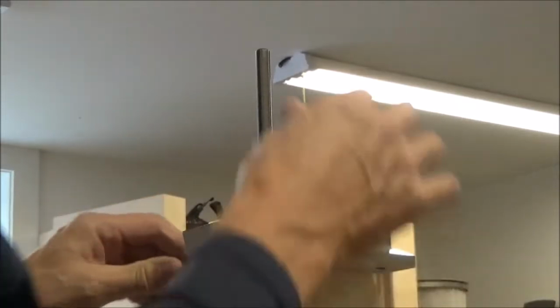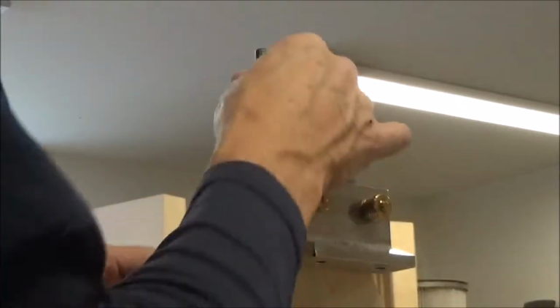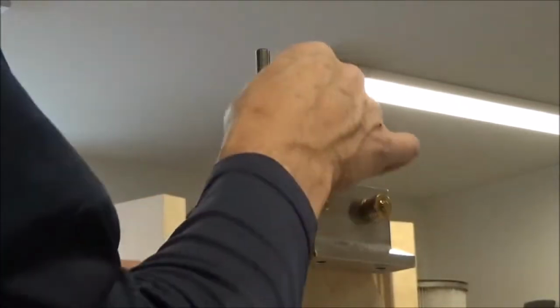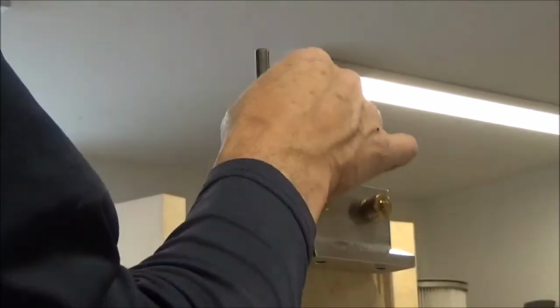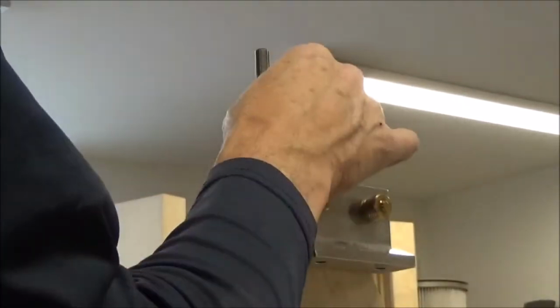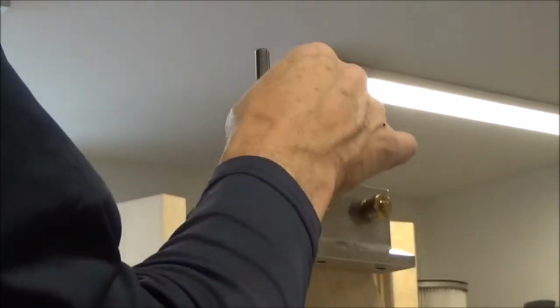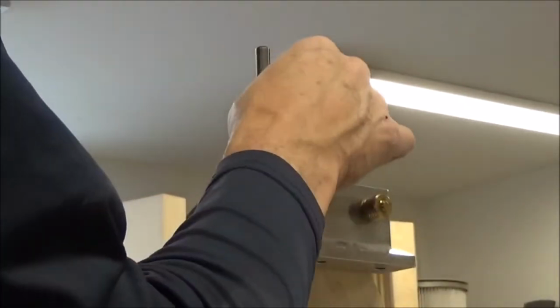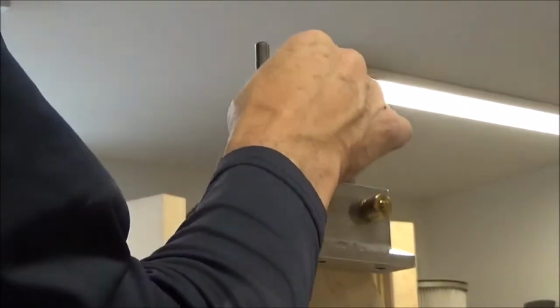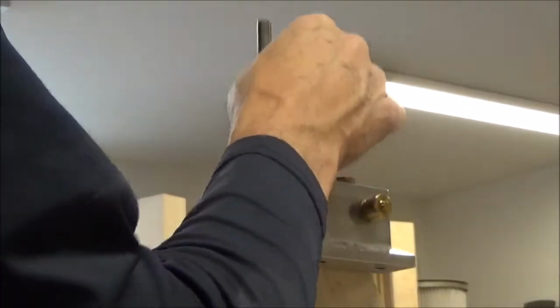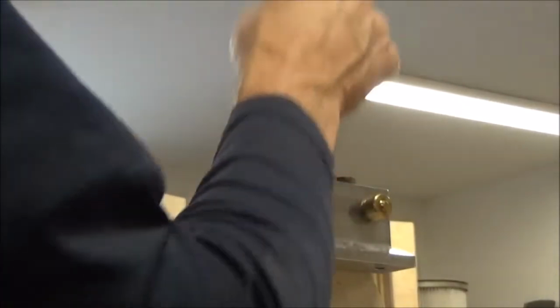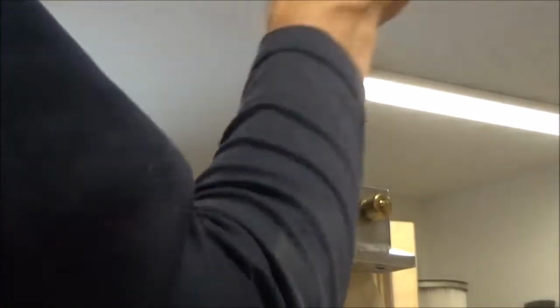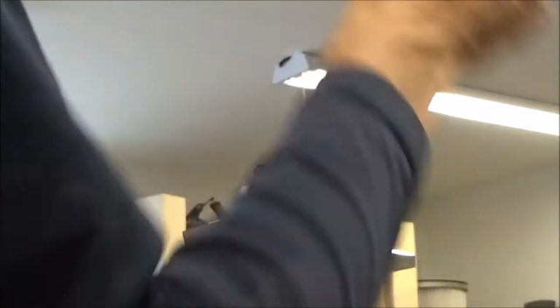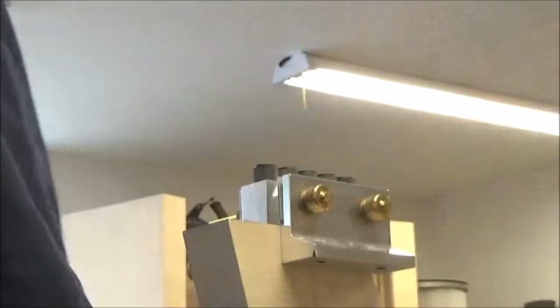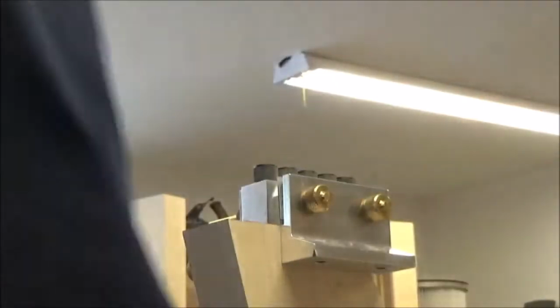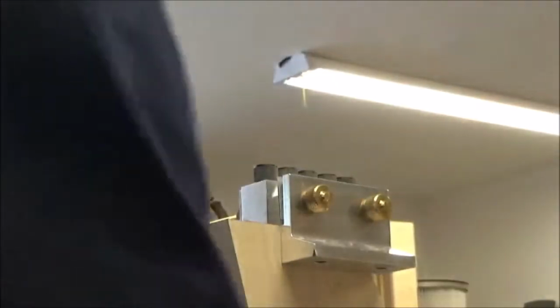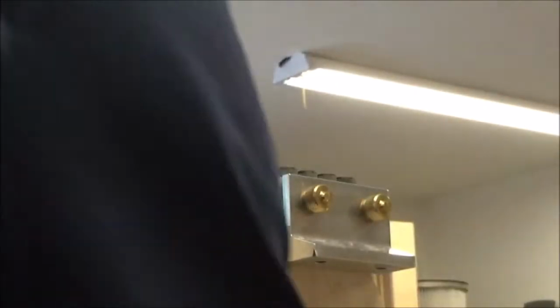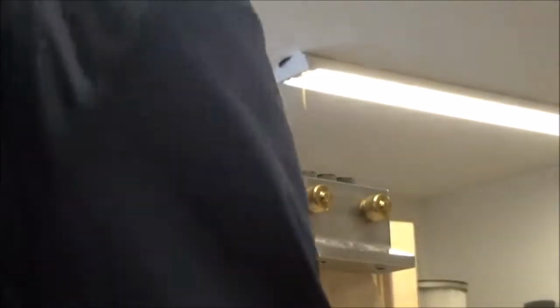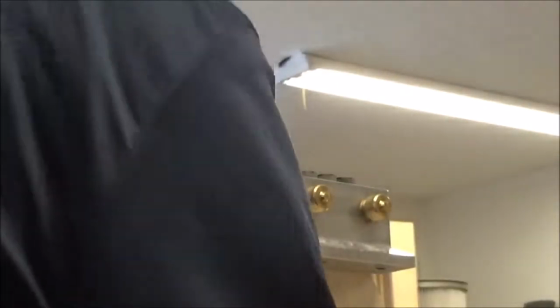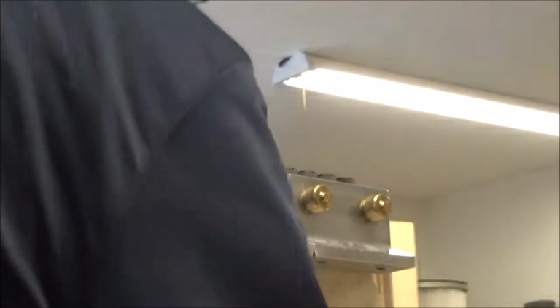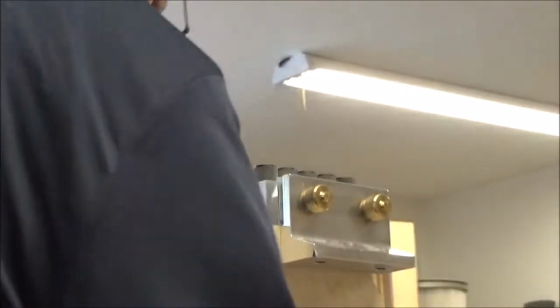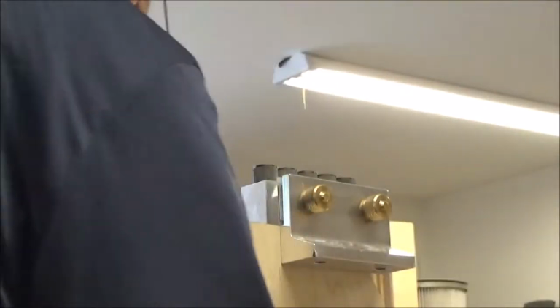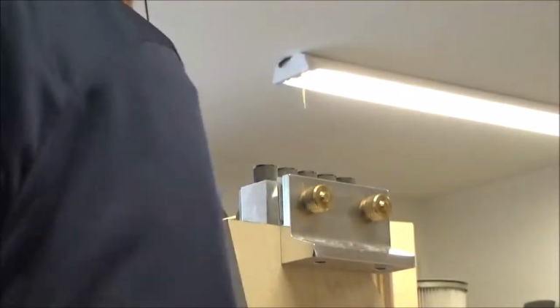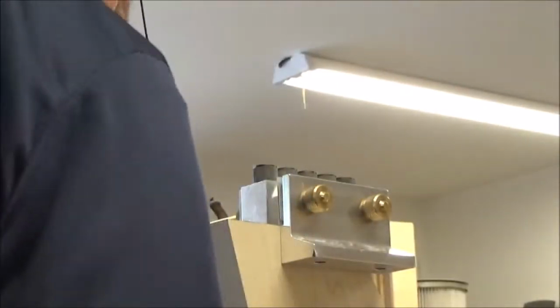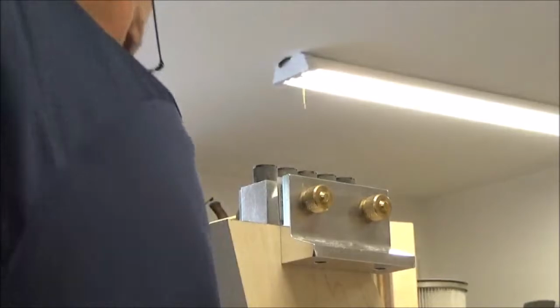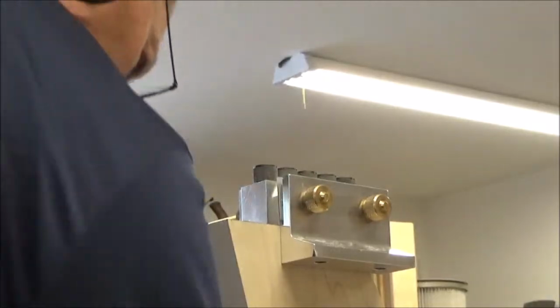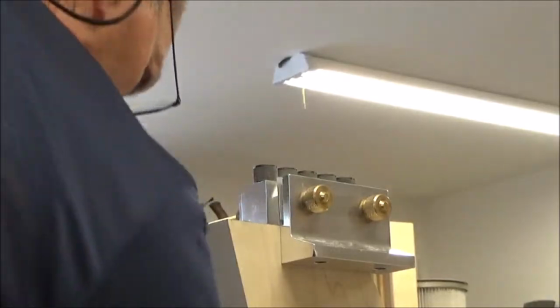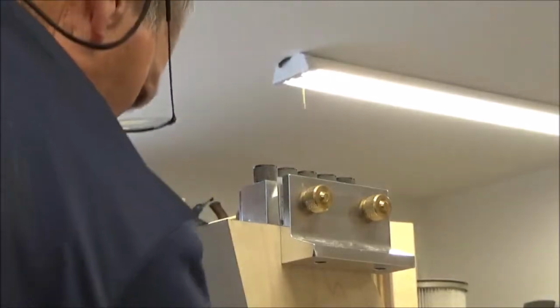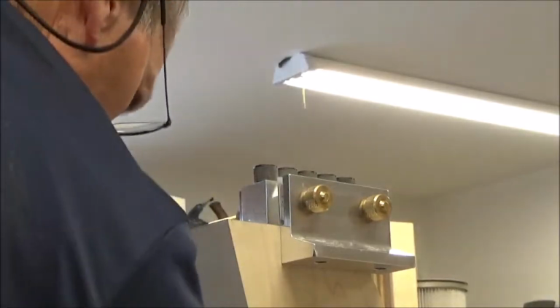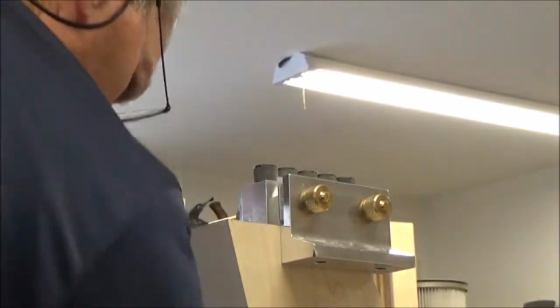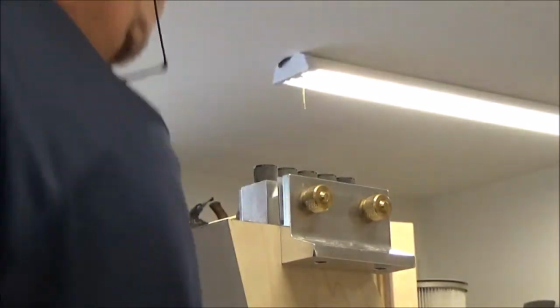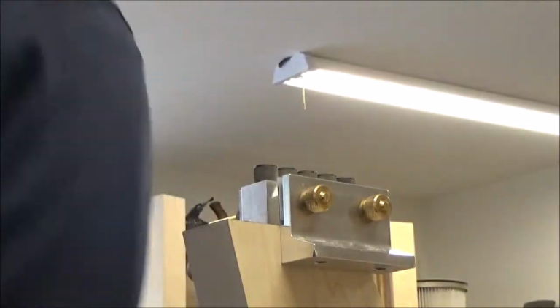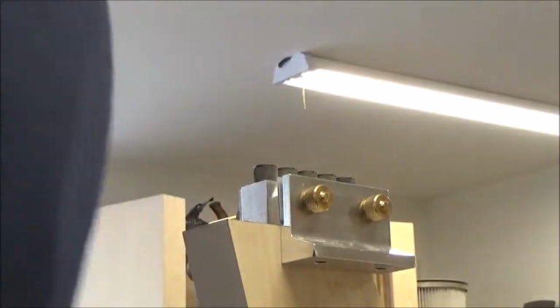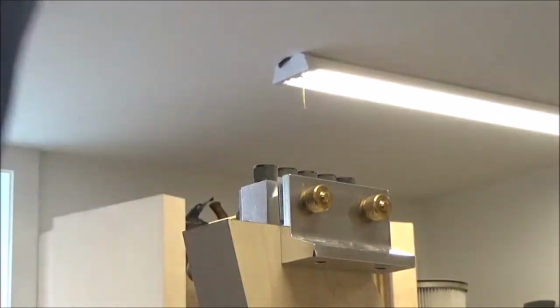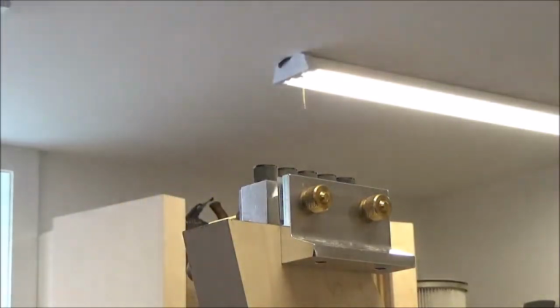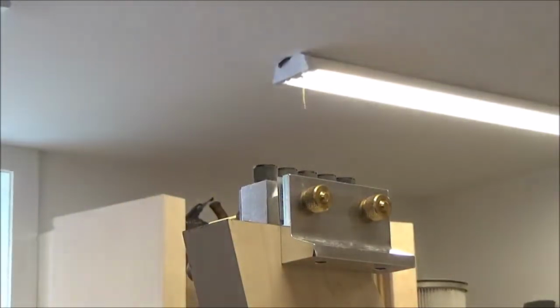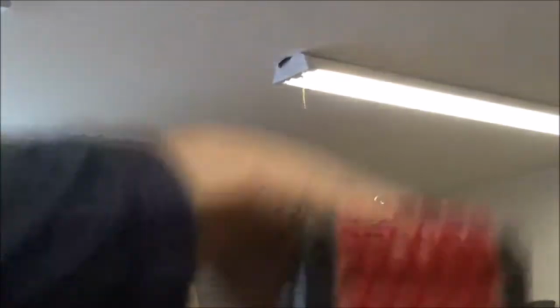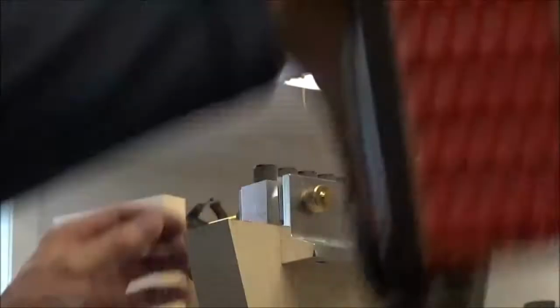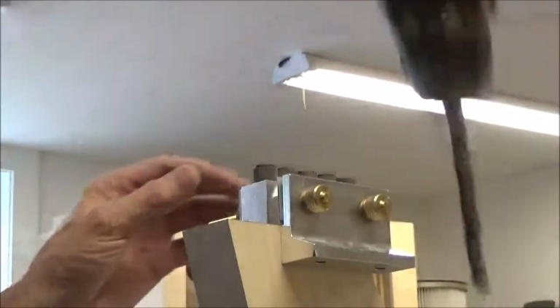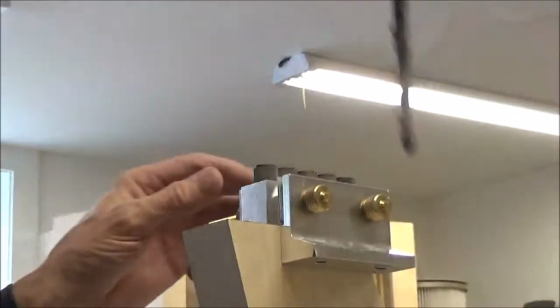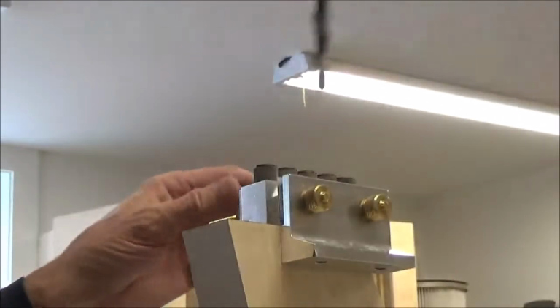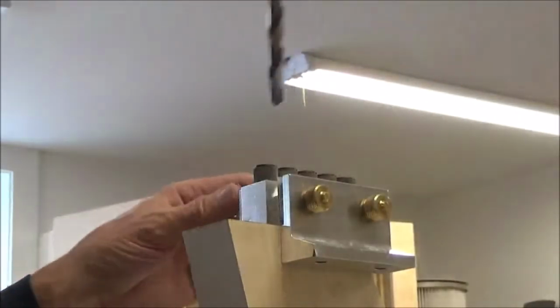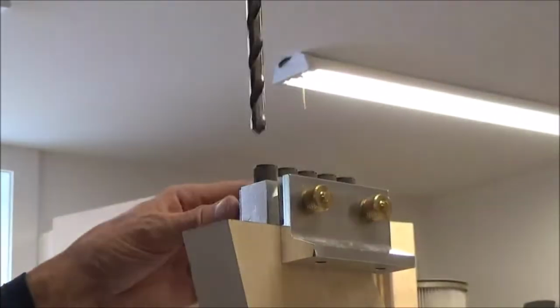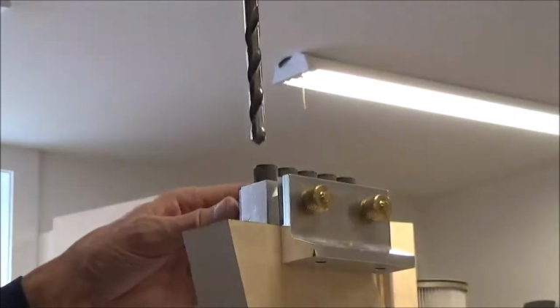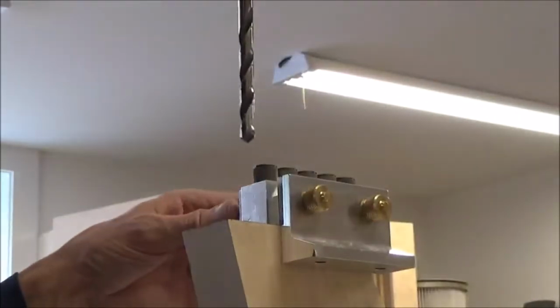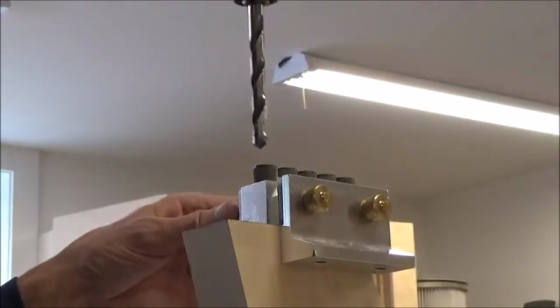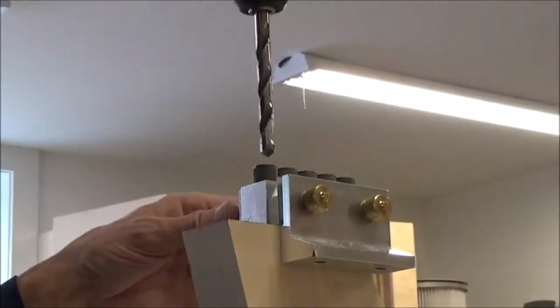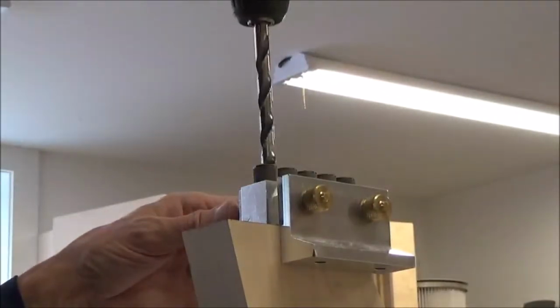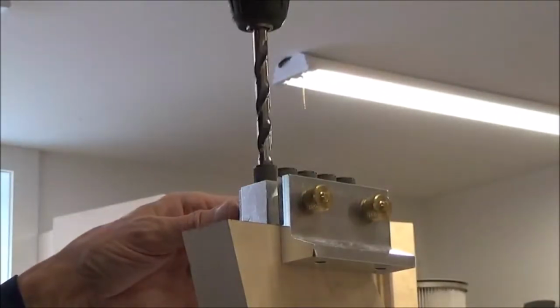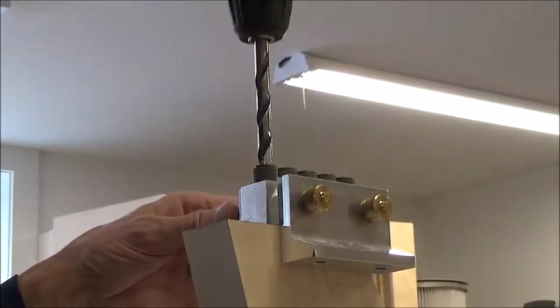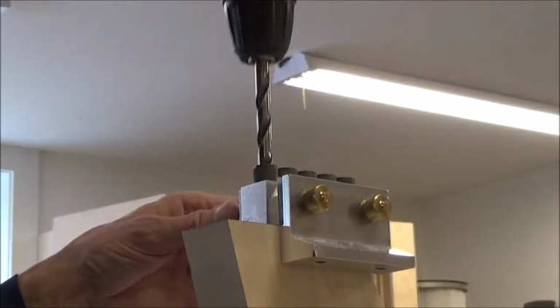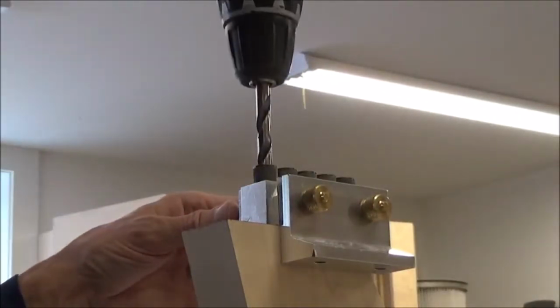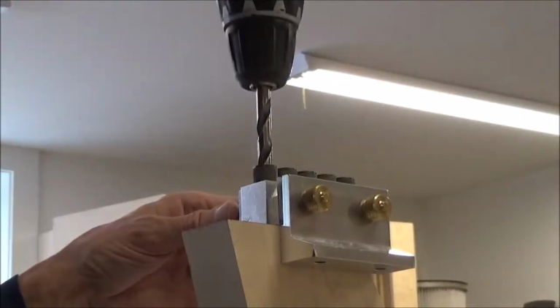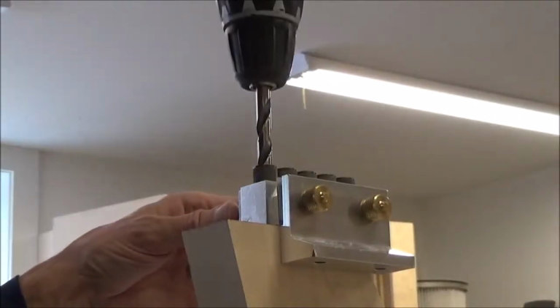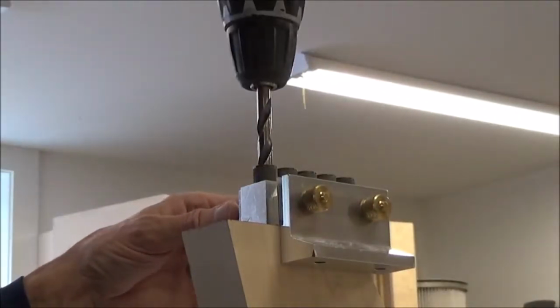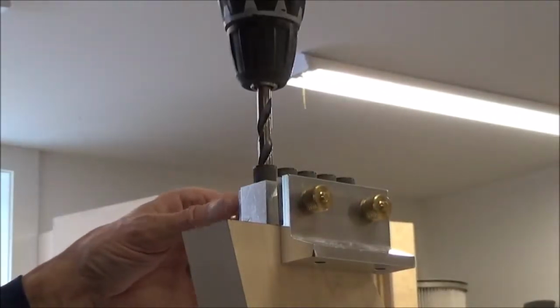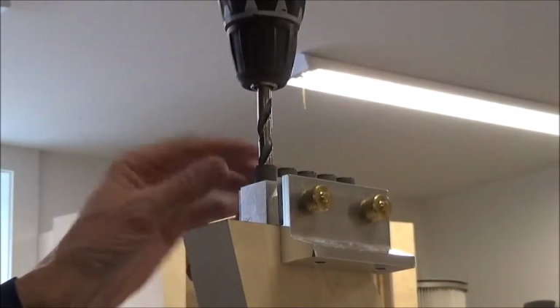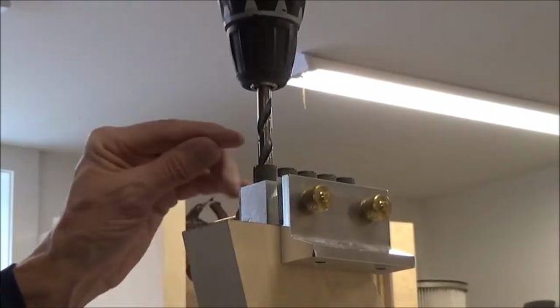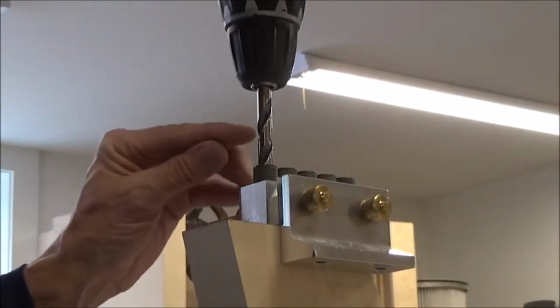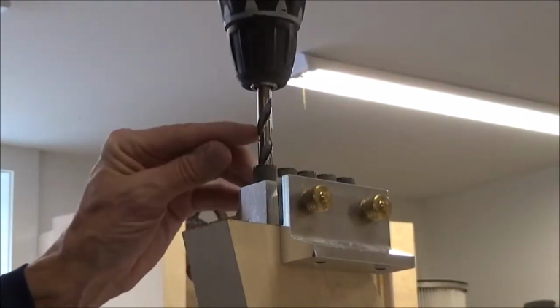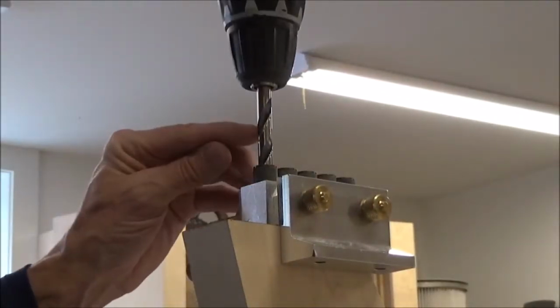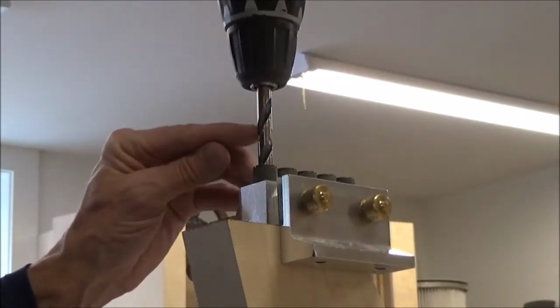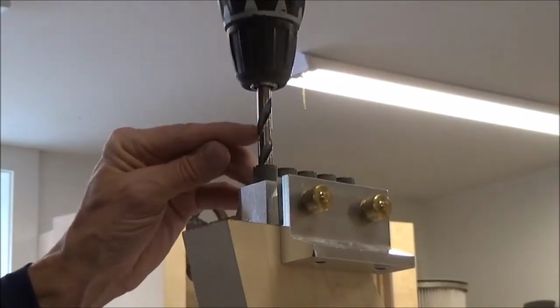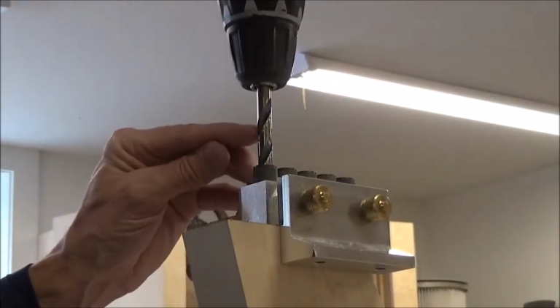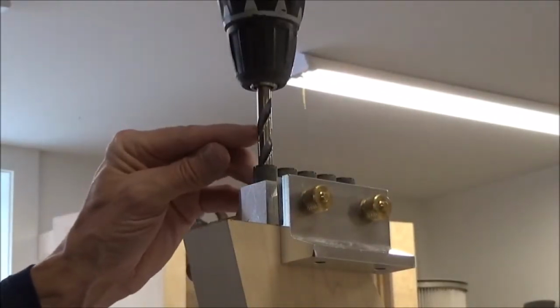You can see as I slide this up — it drops in, lock it down, and drill my hole.